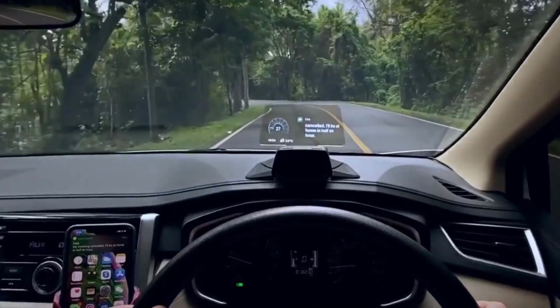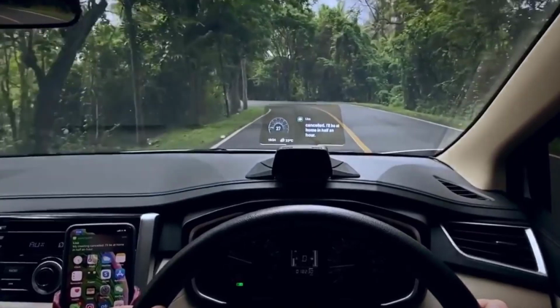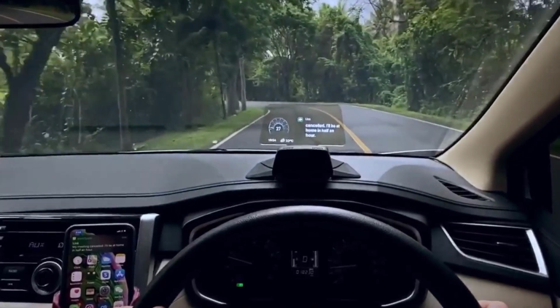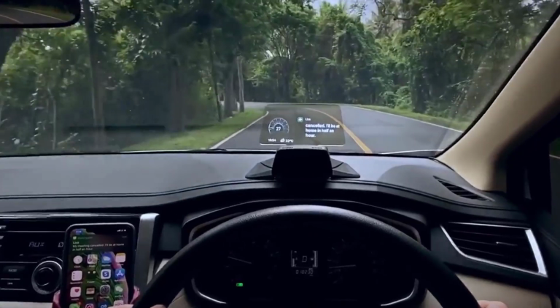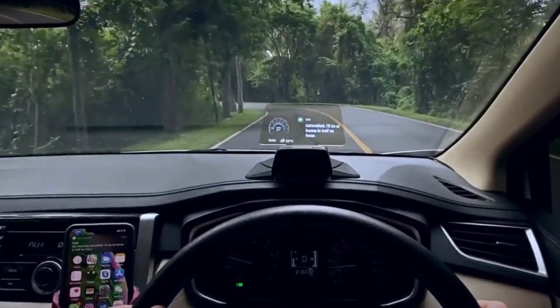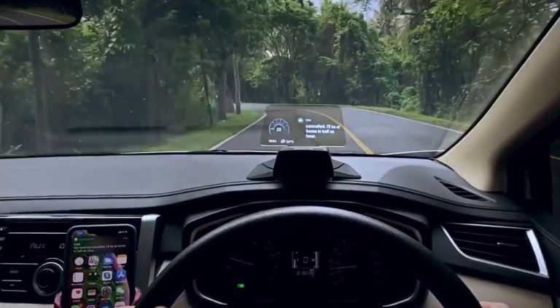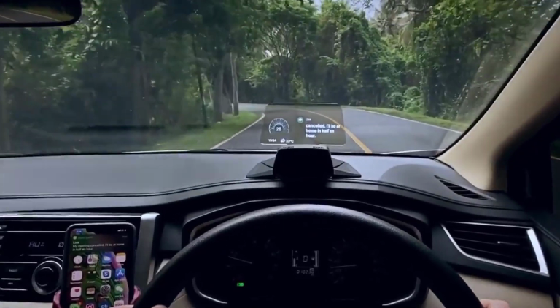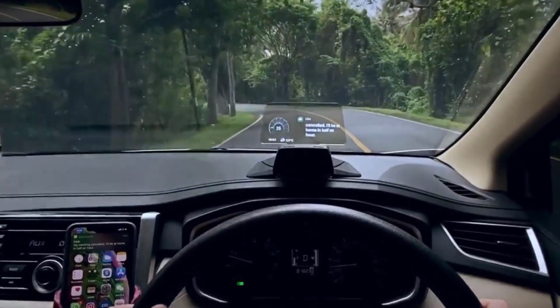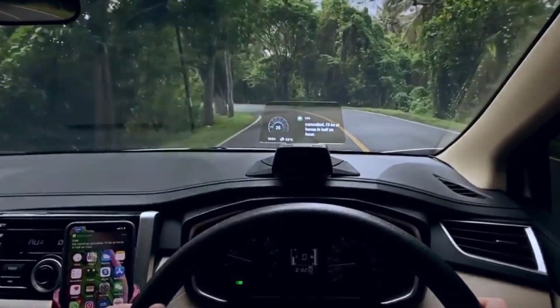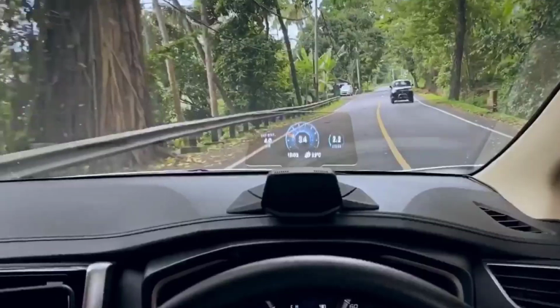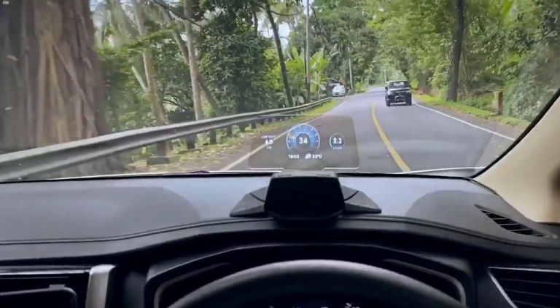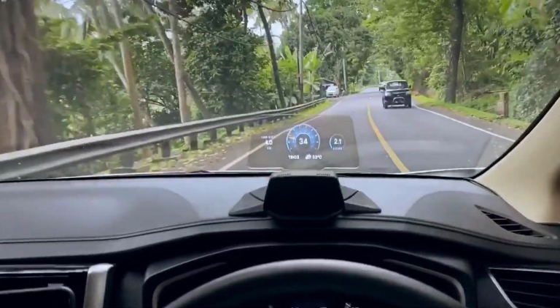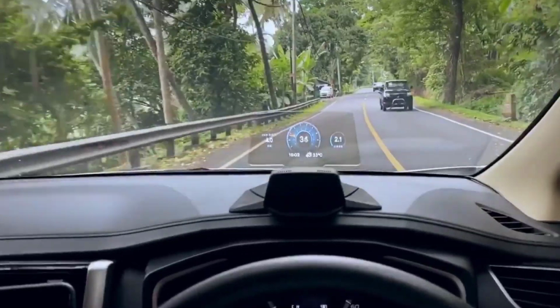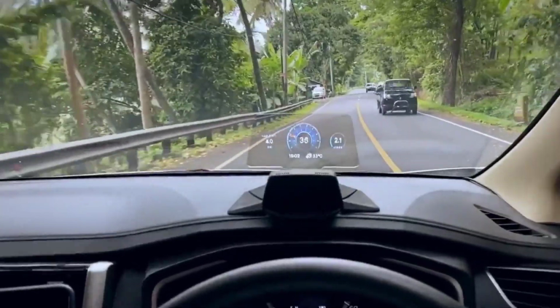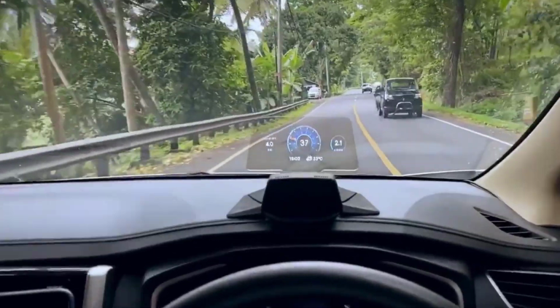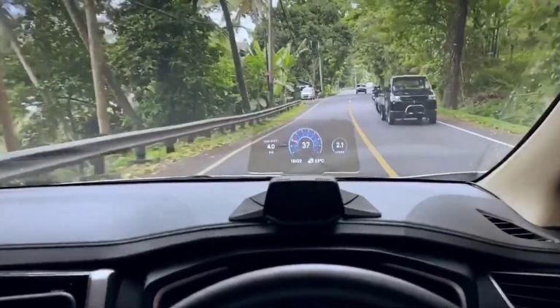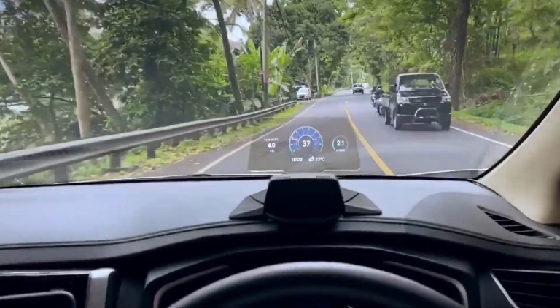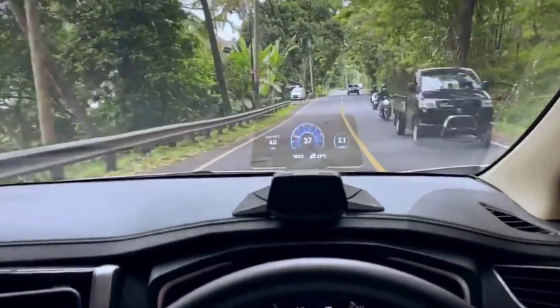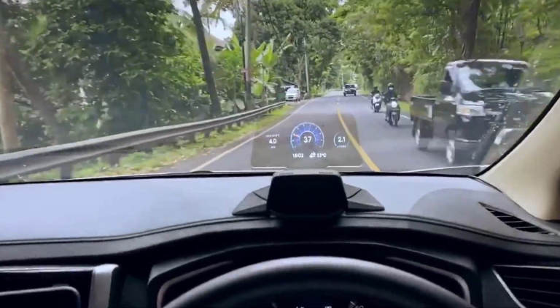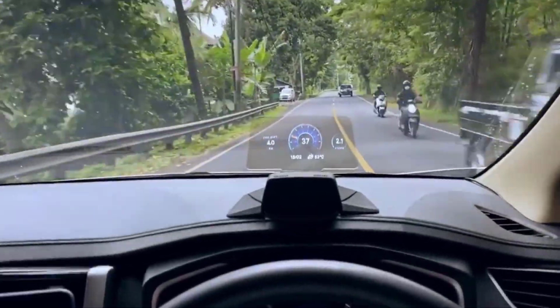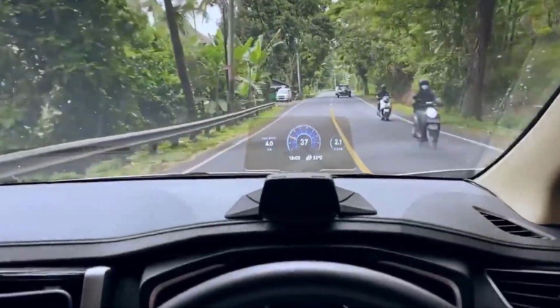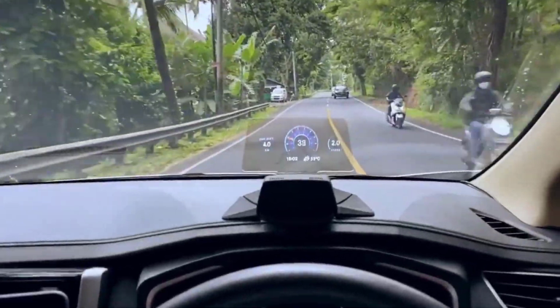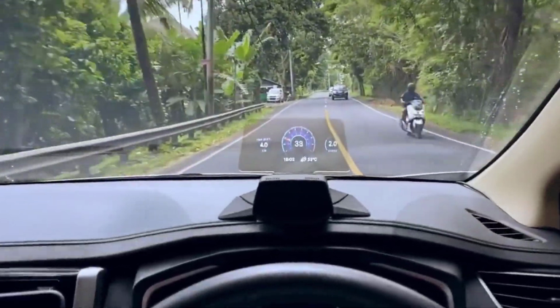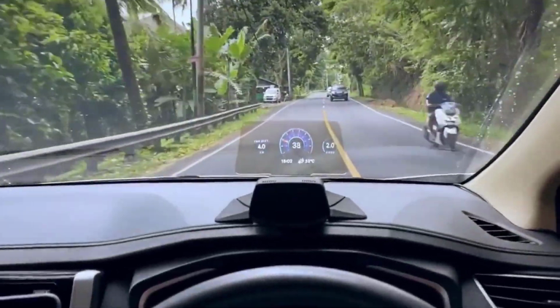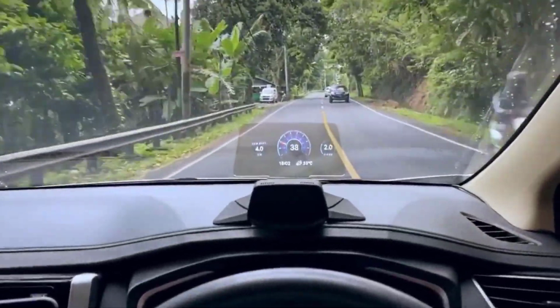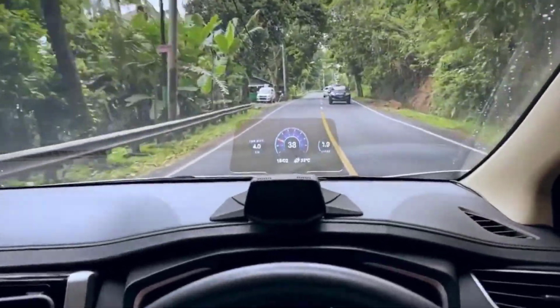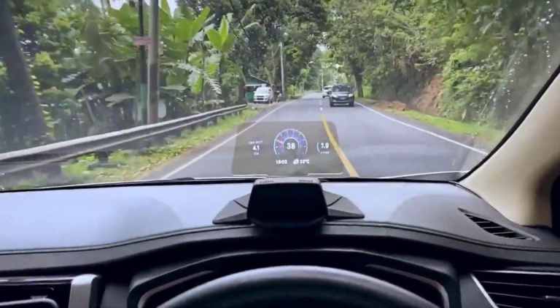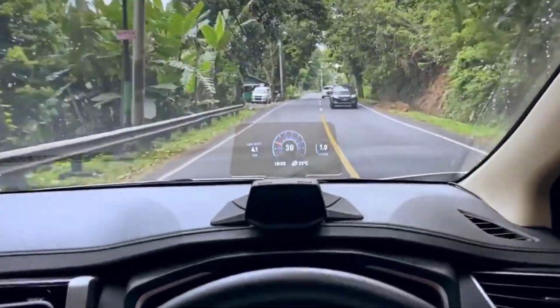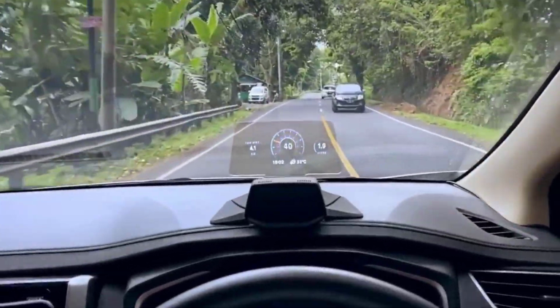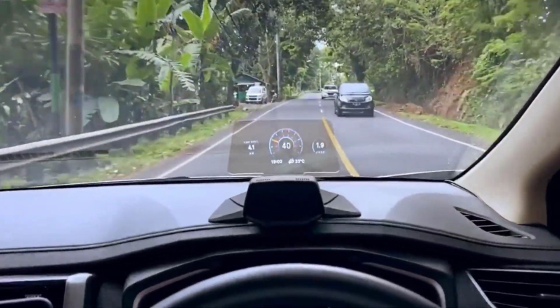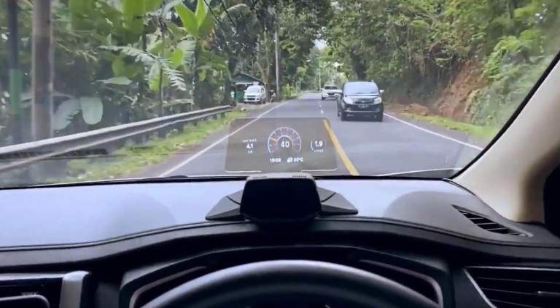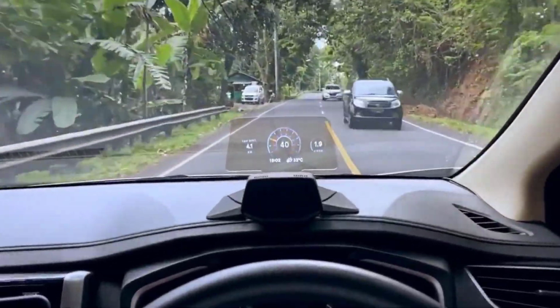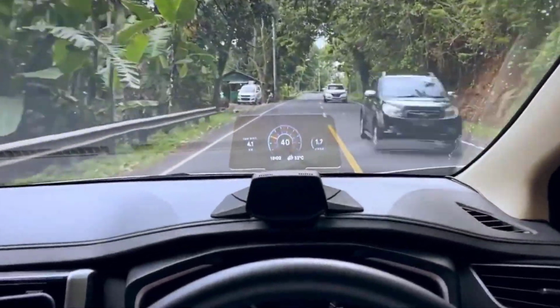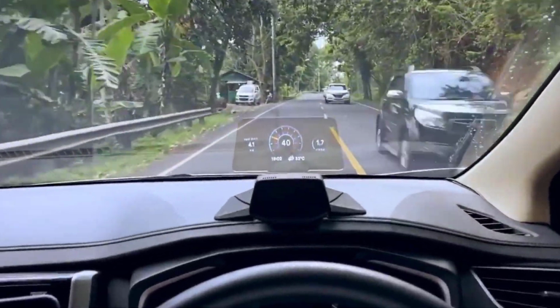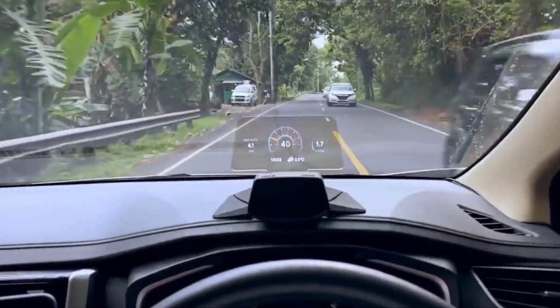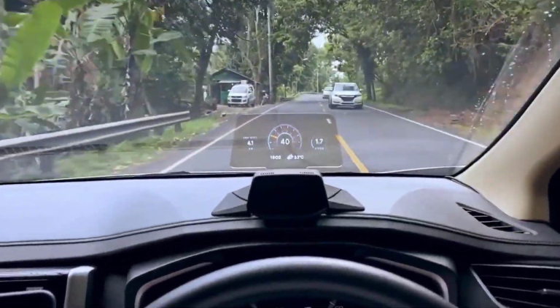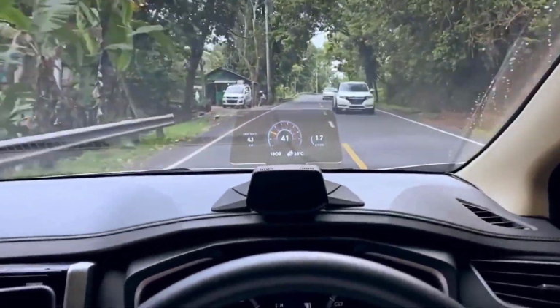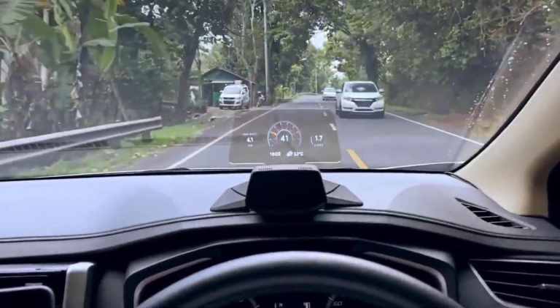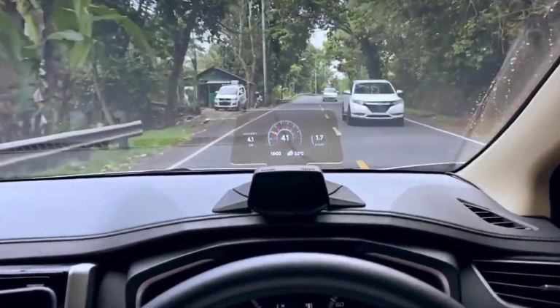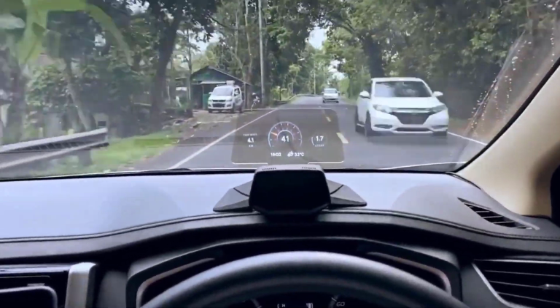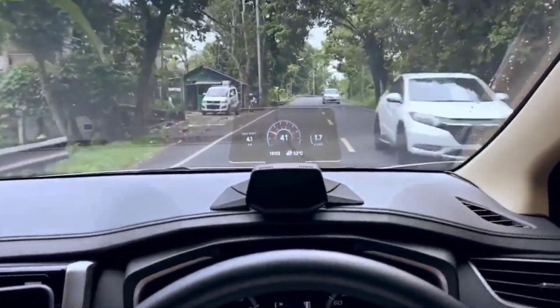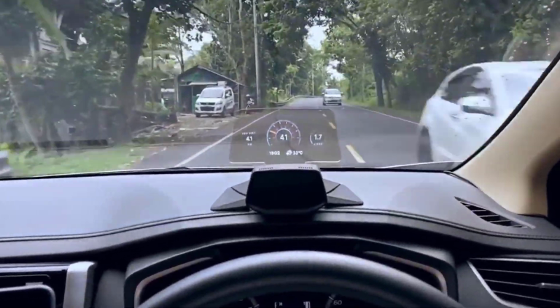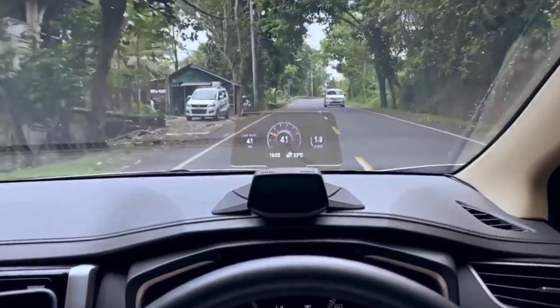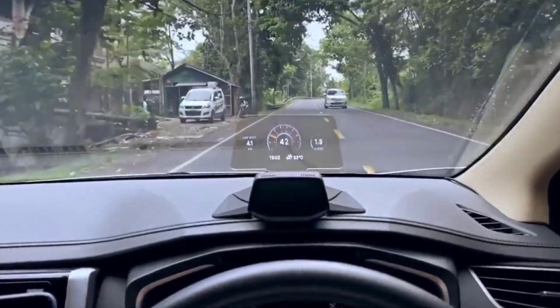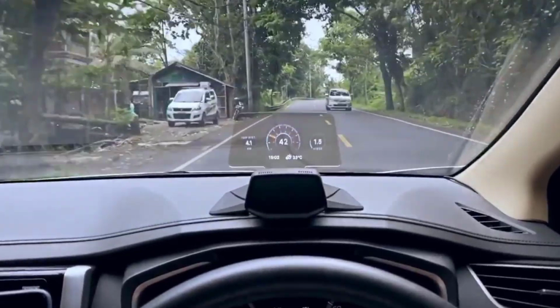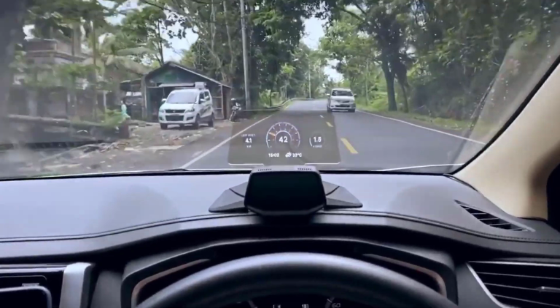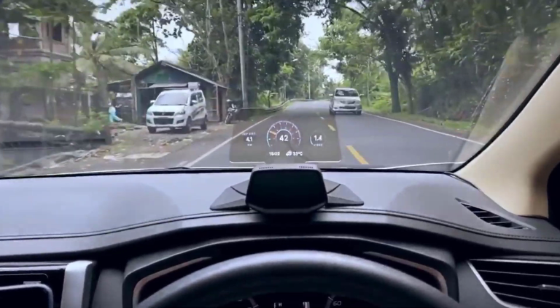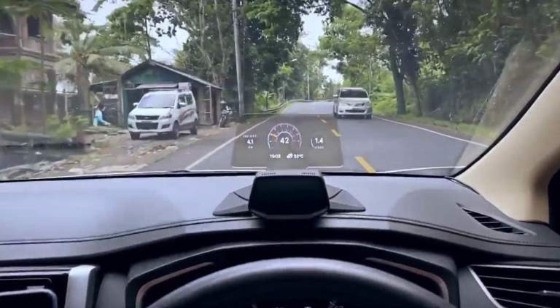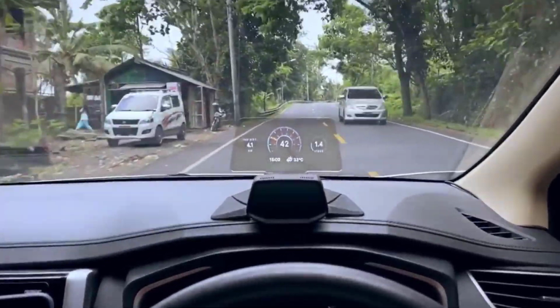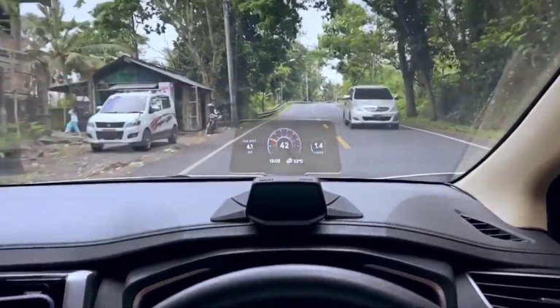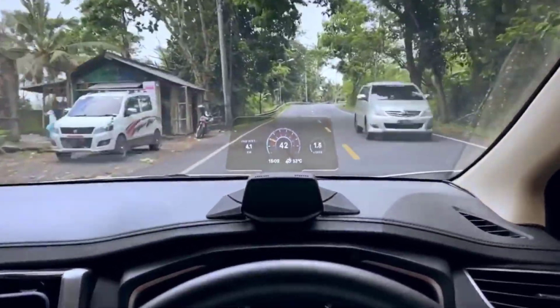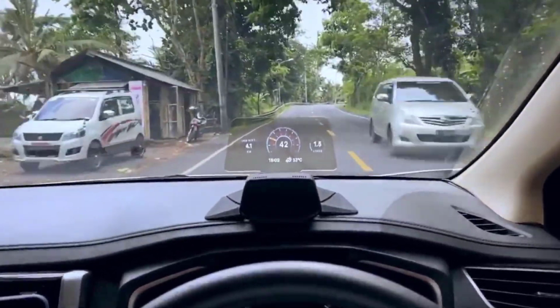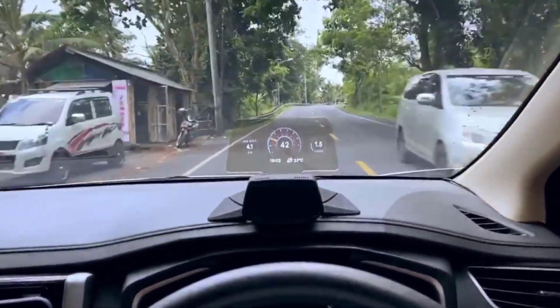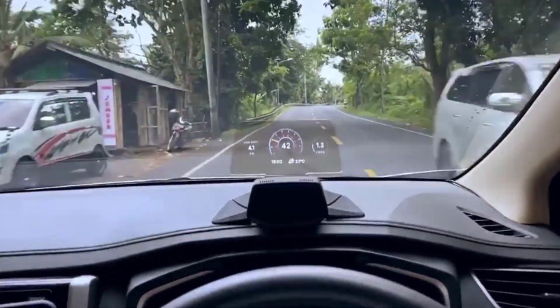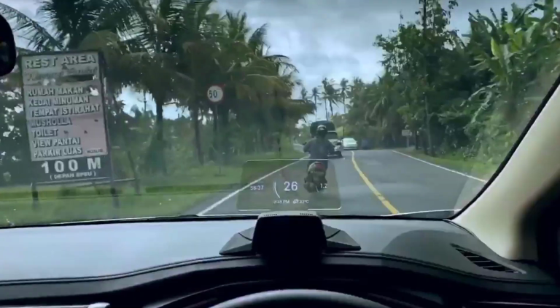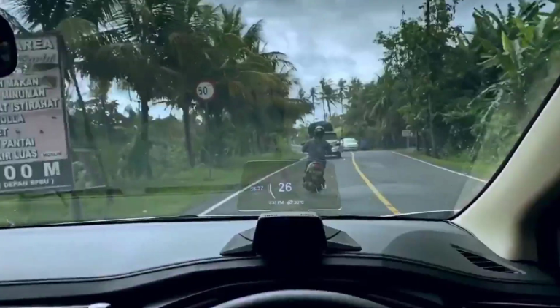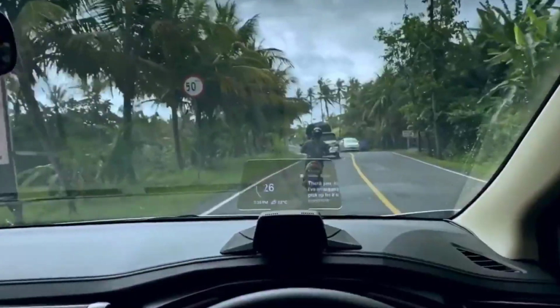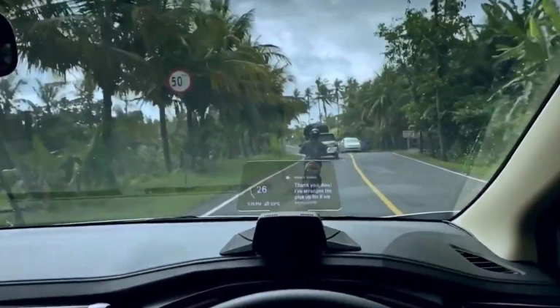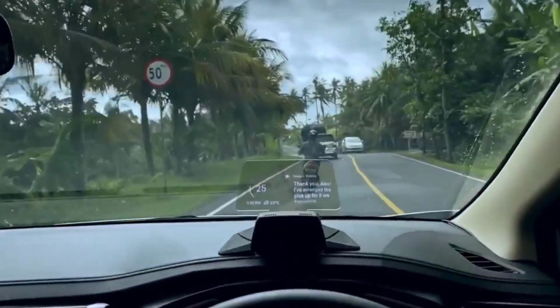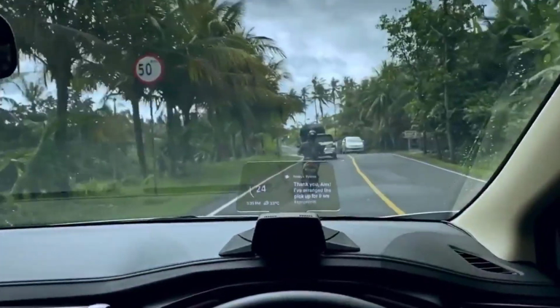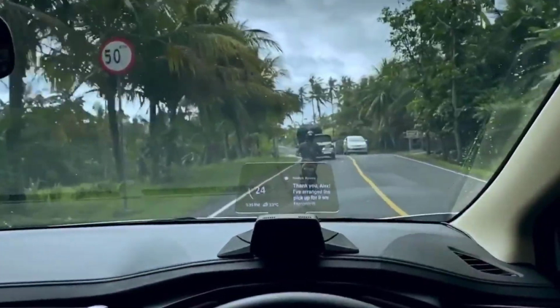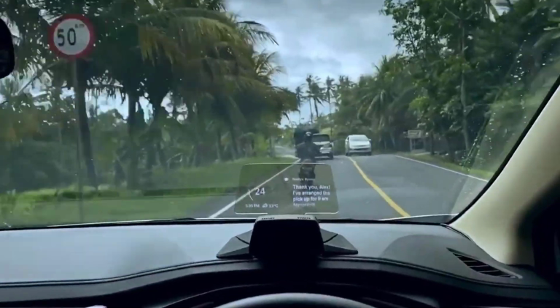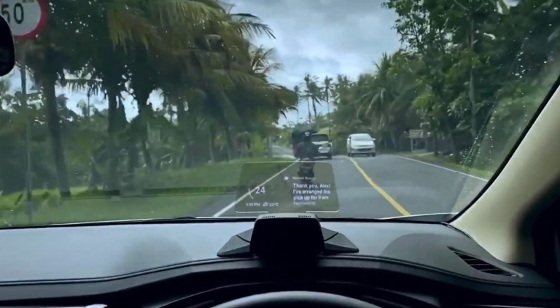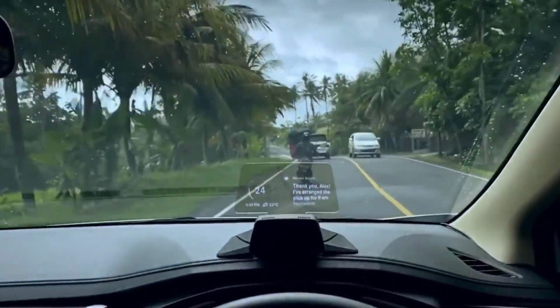A night vision thermal camera improves visibility in challenging conditions. The price for all these features is $300.